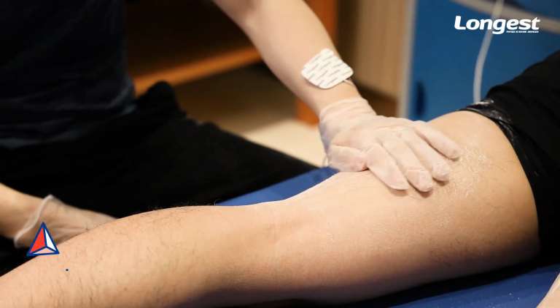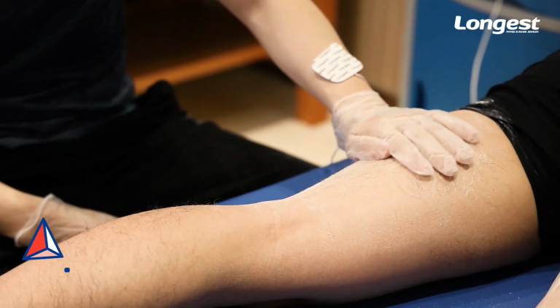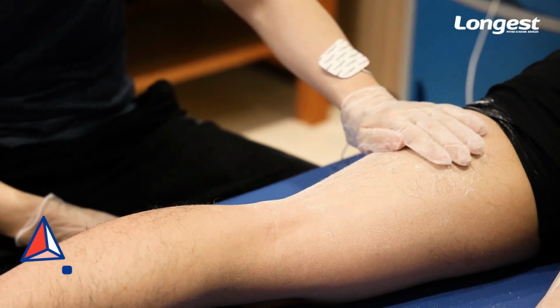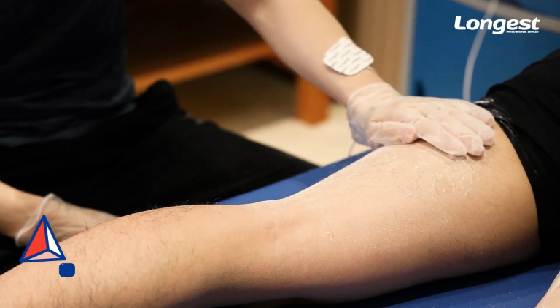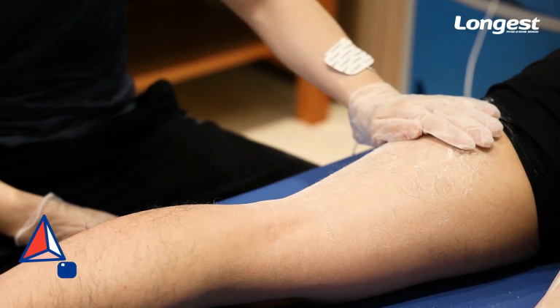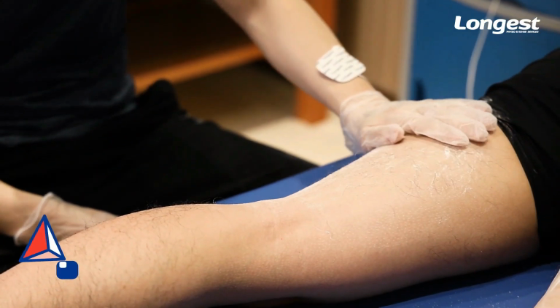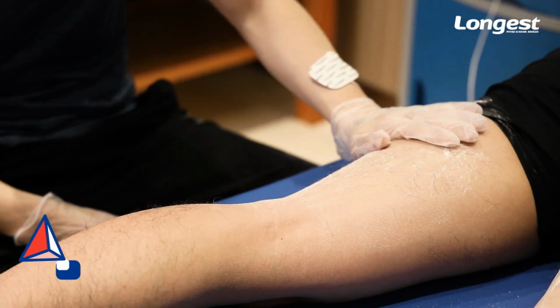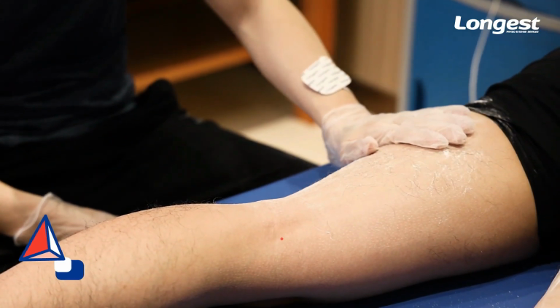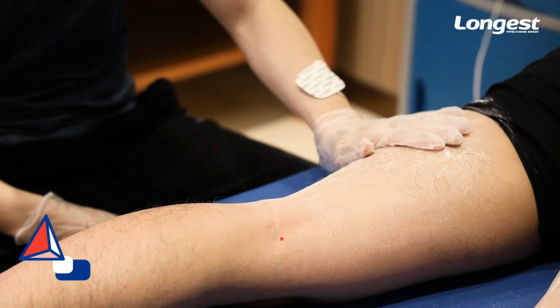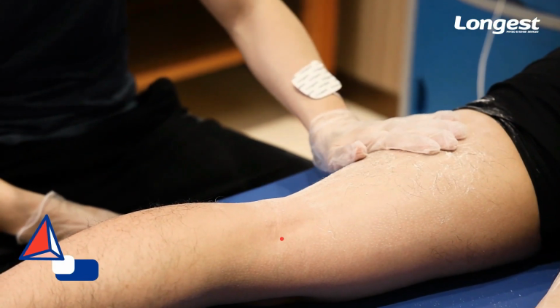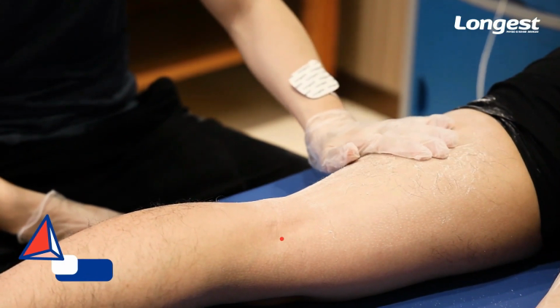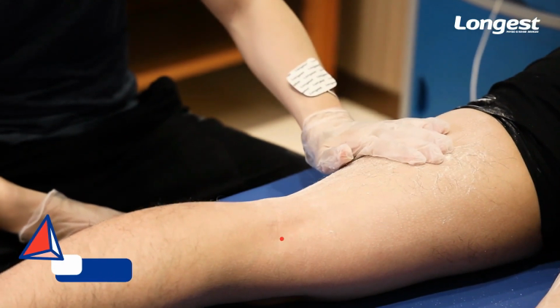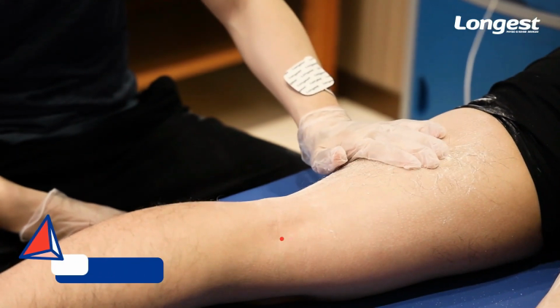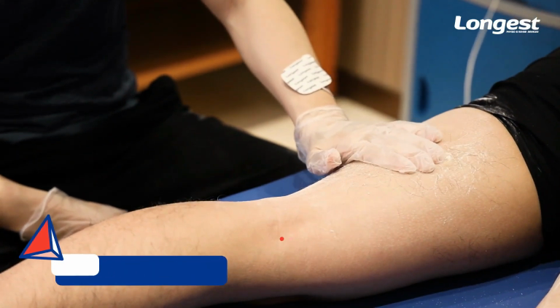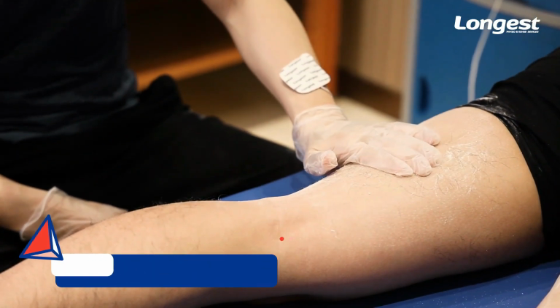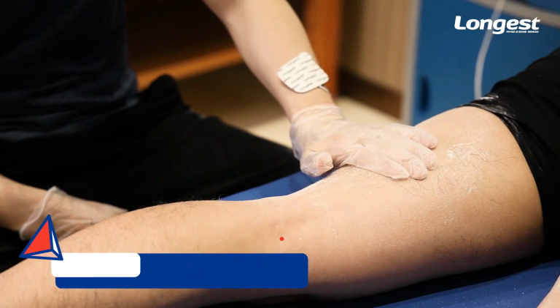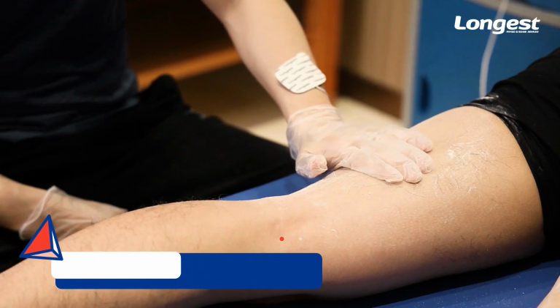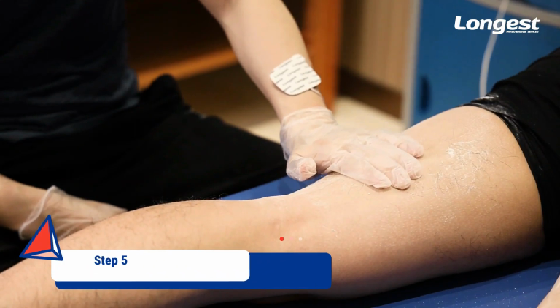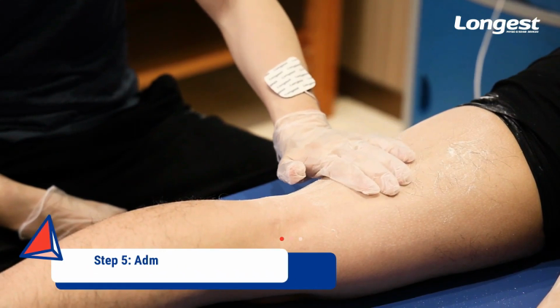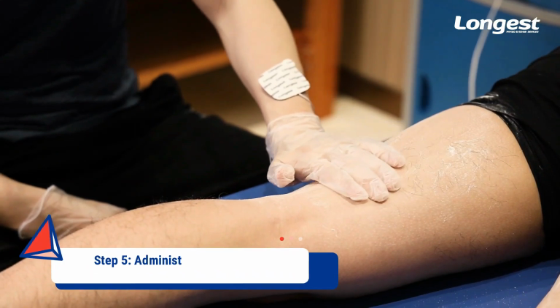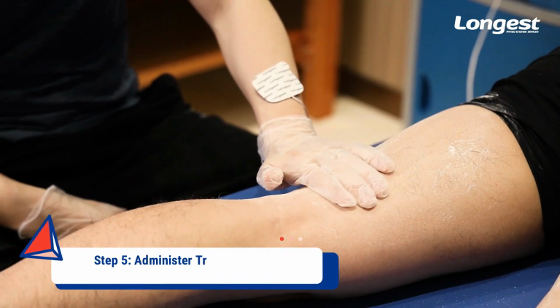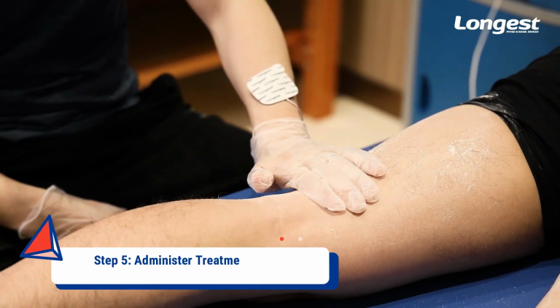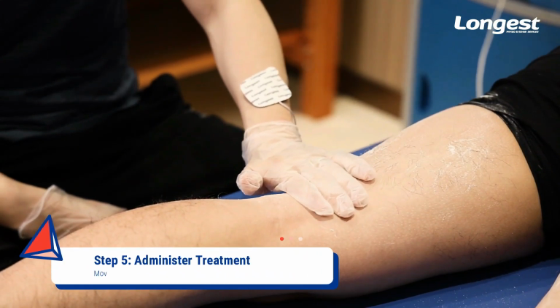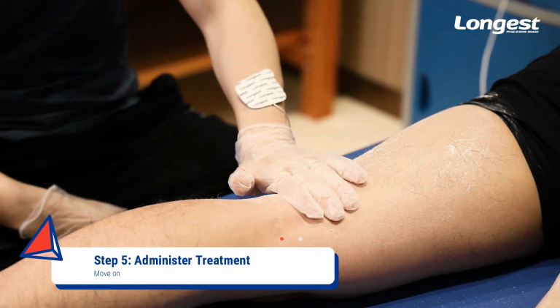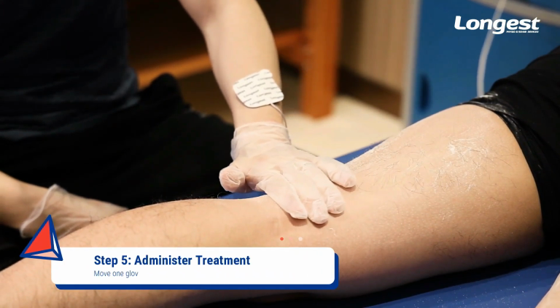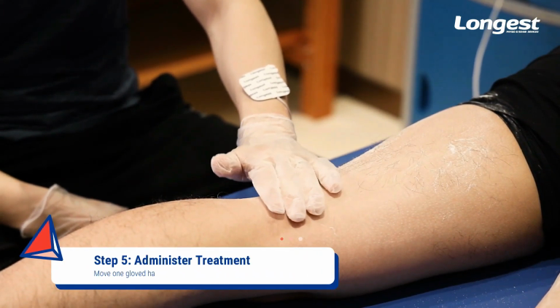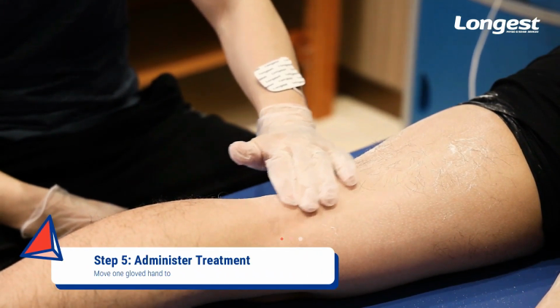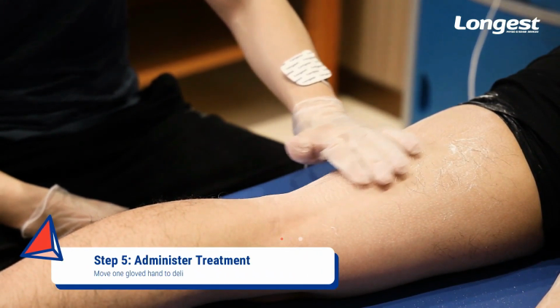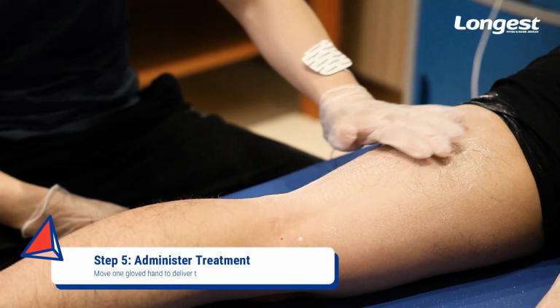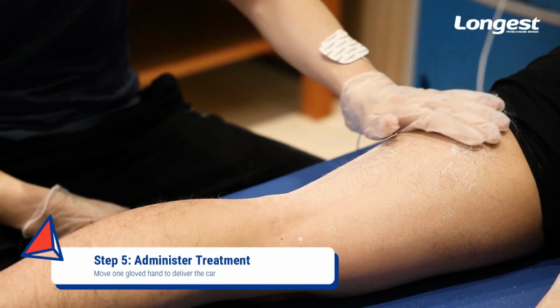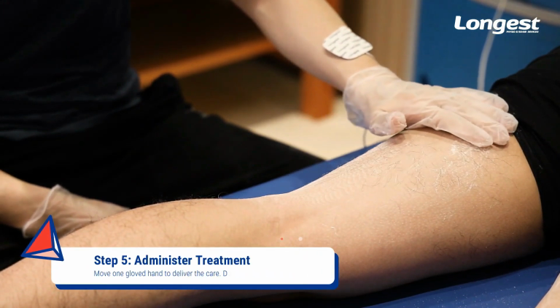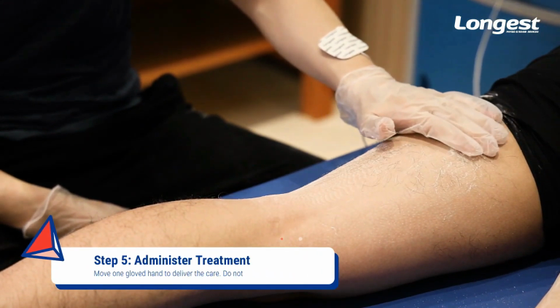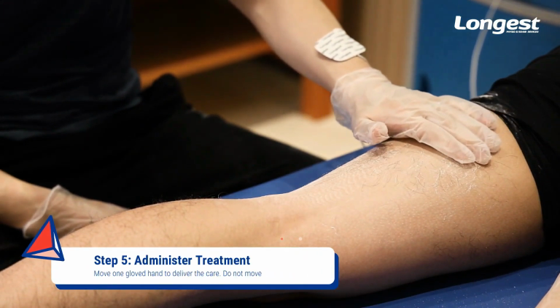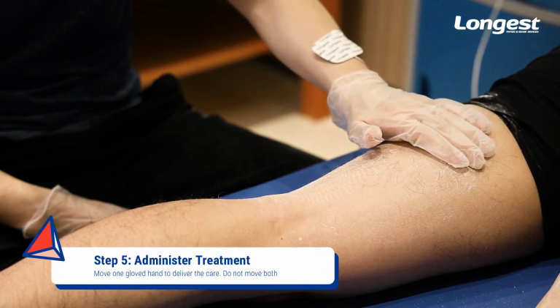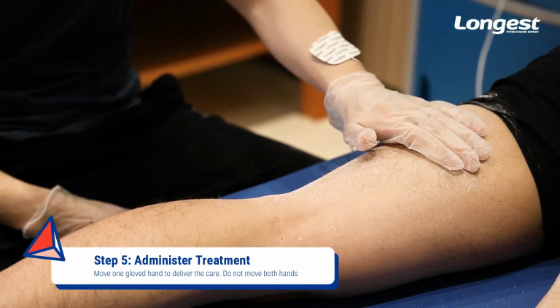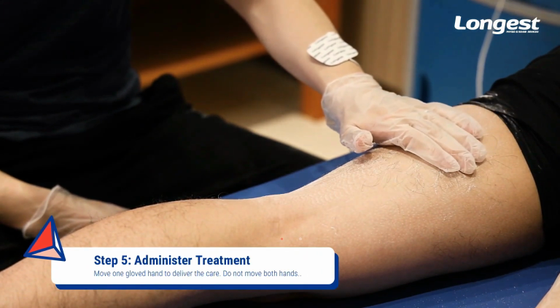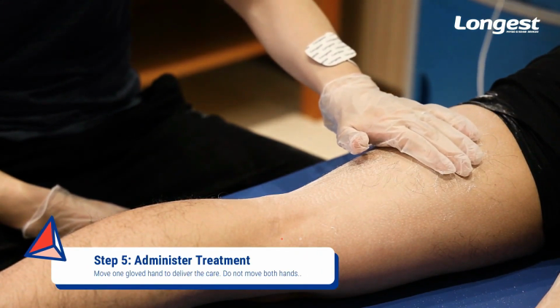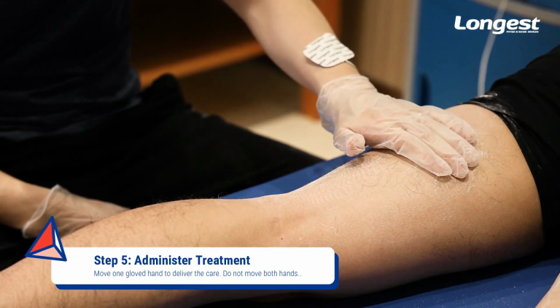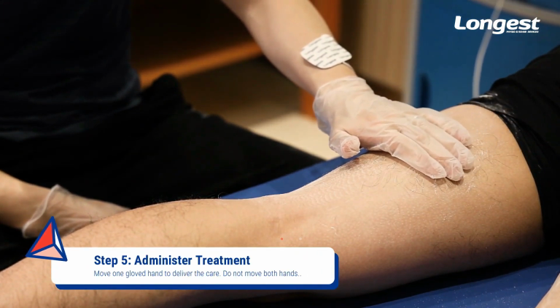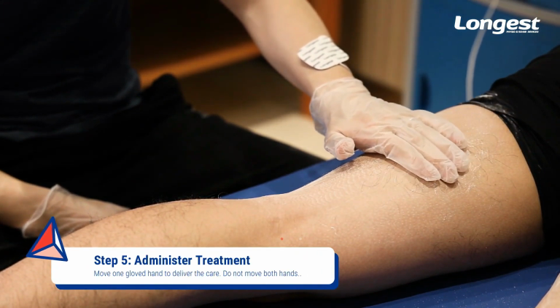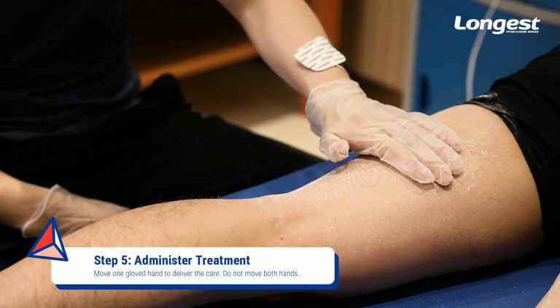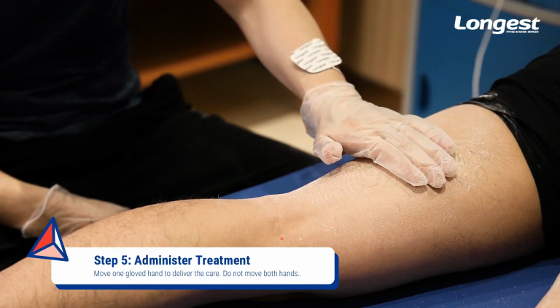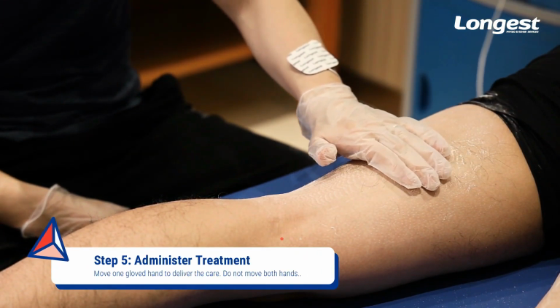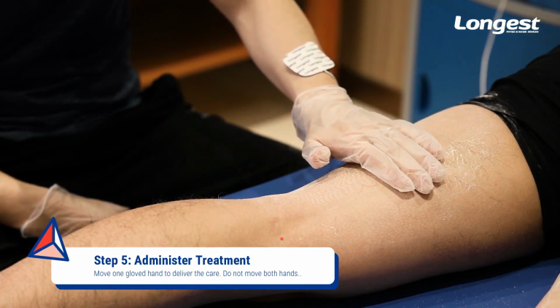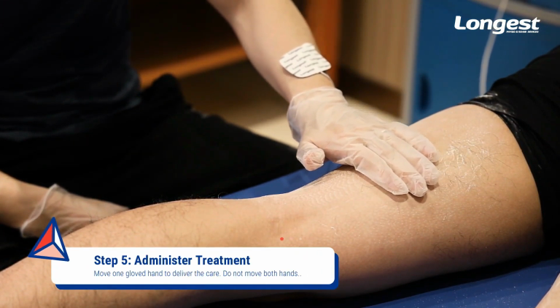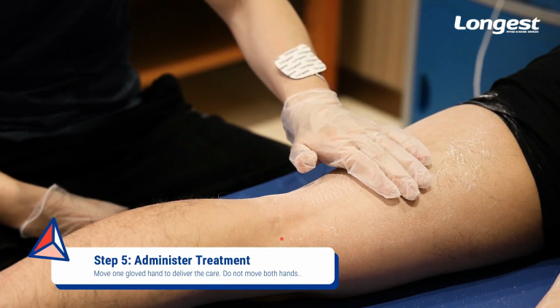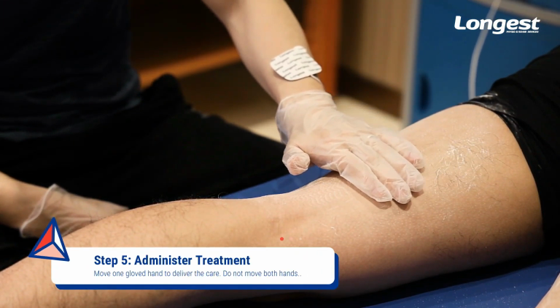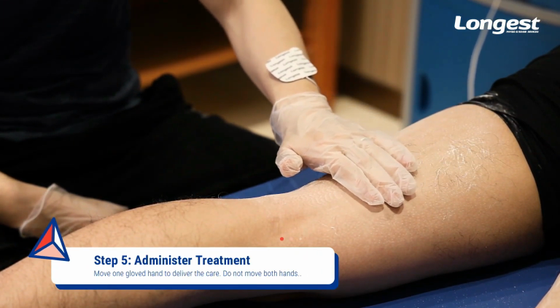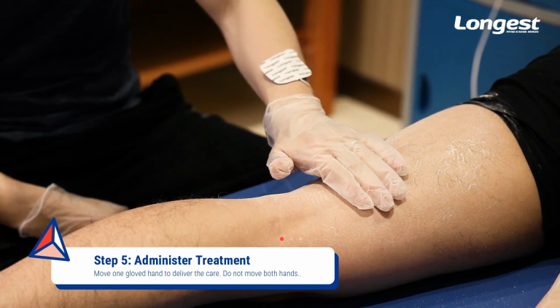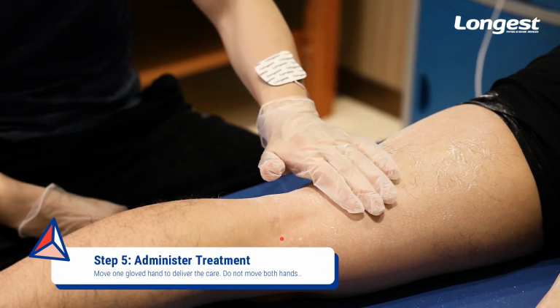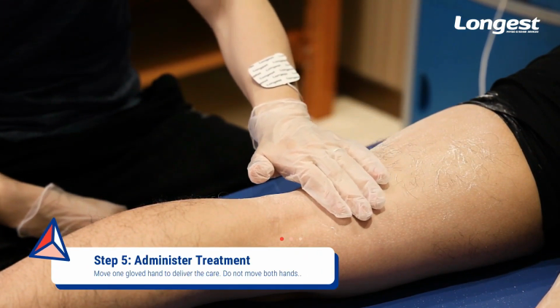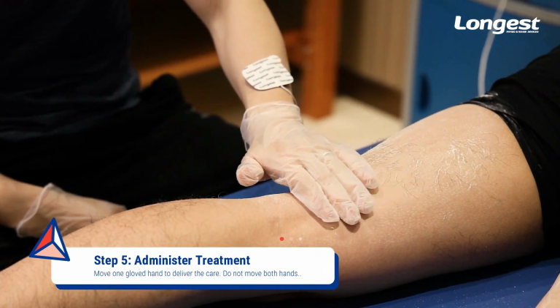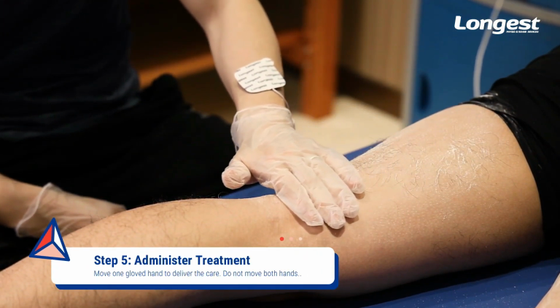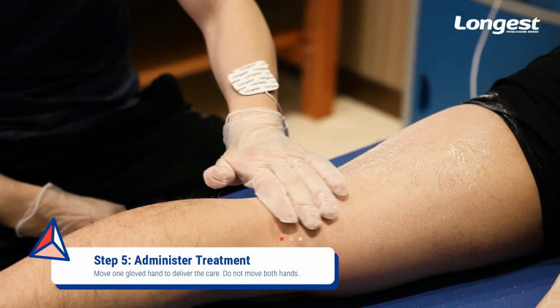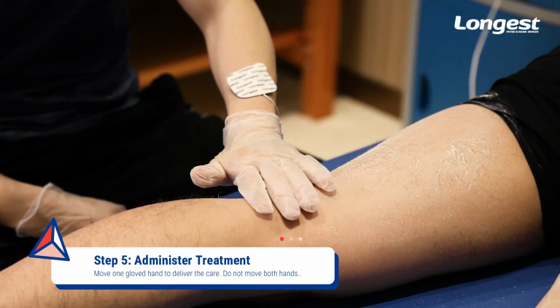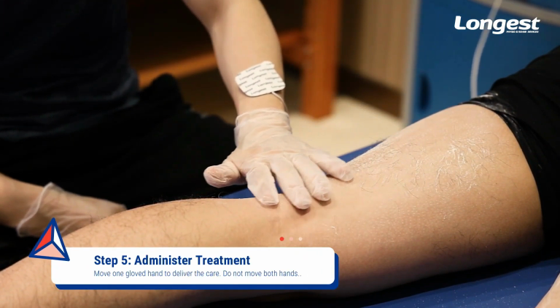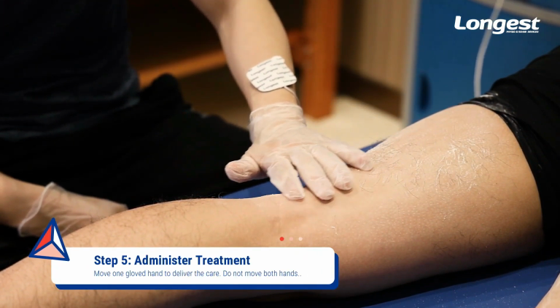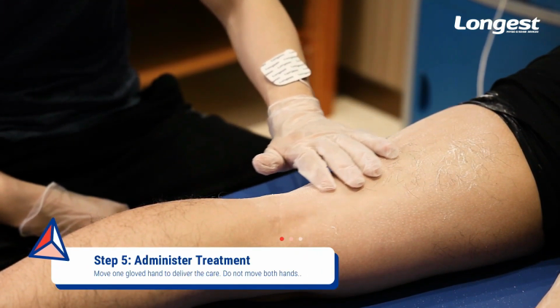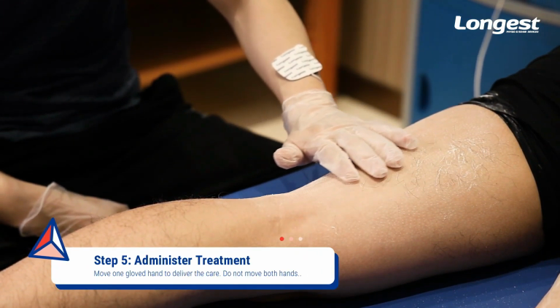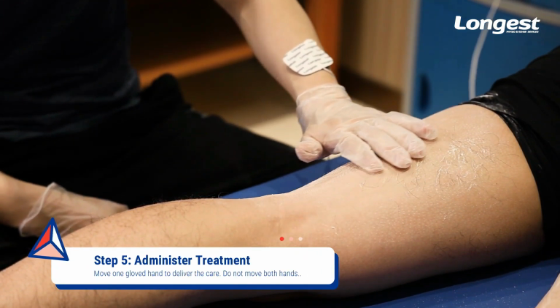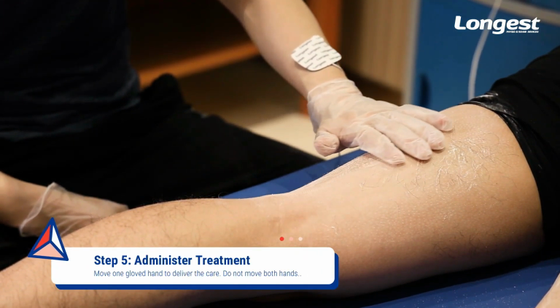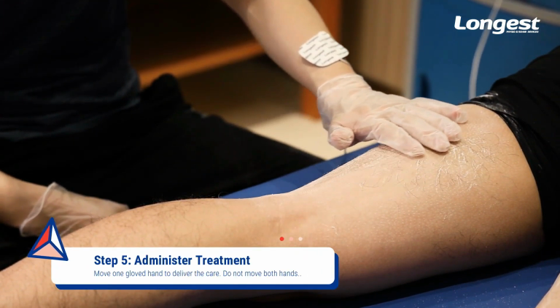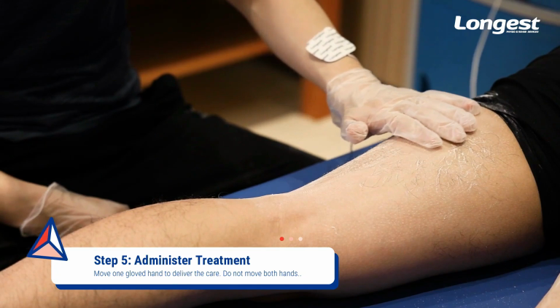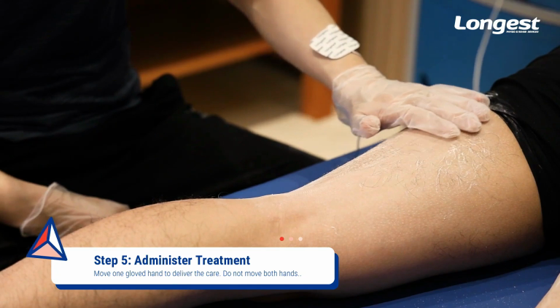To administer the treatment, move one of your gloved hands to deliver the care. Please note: do not move both hands.